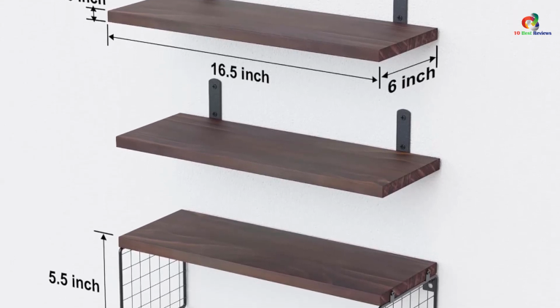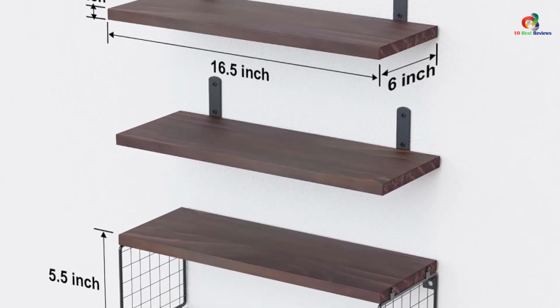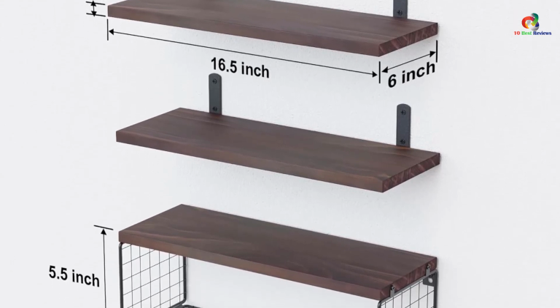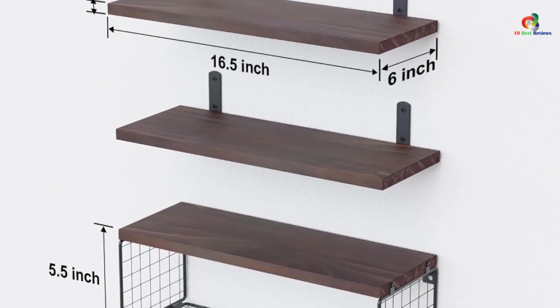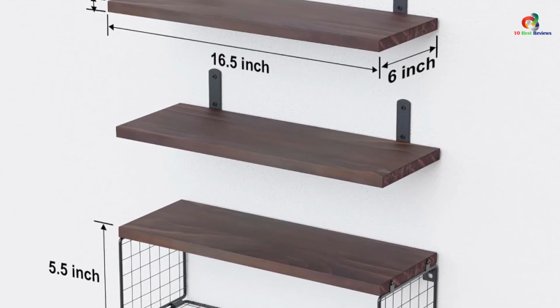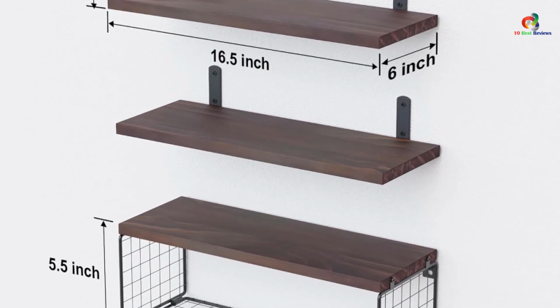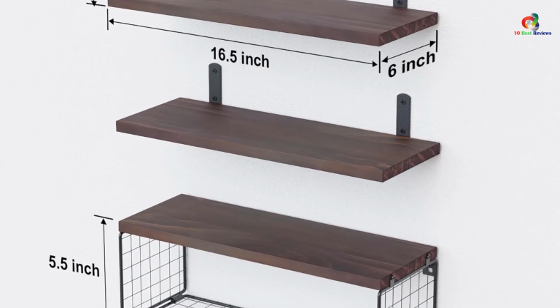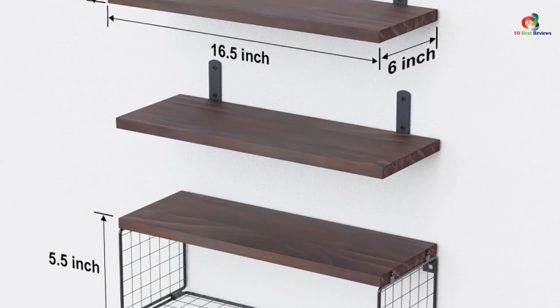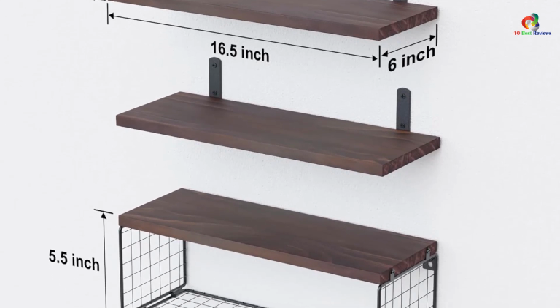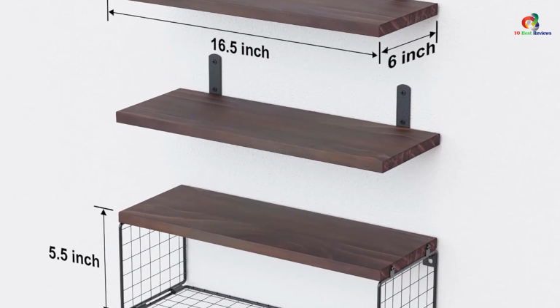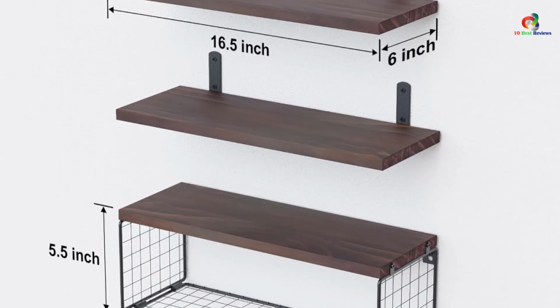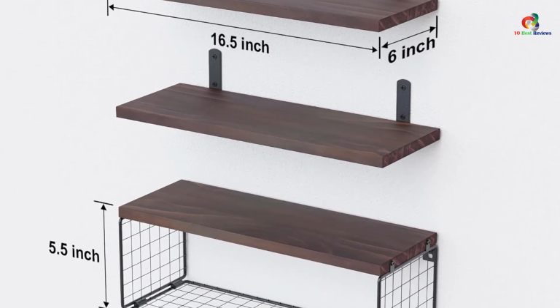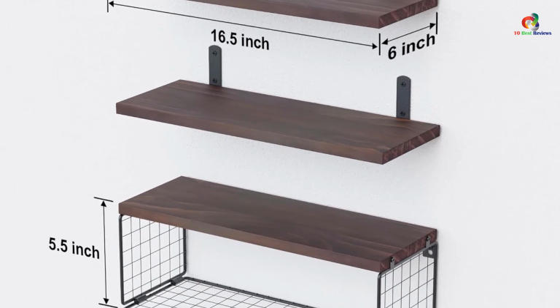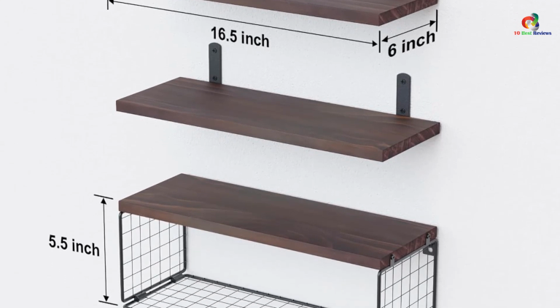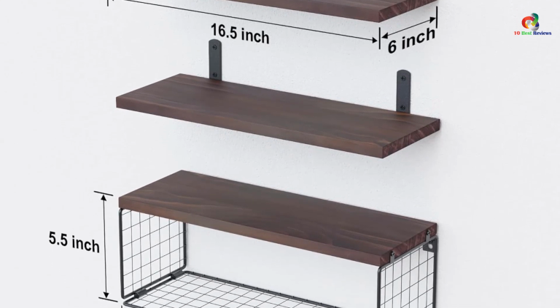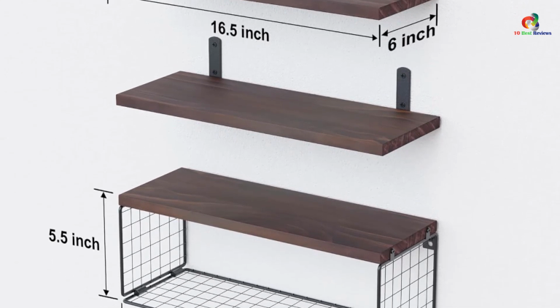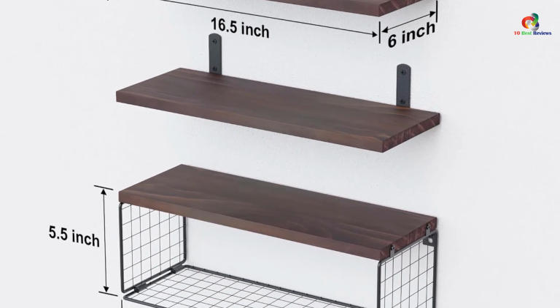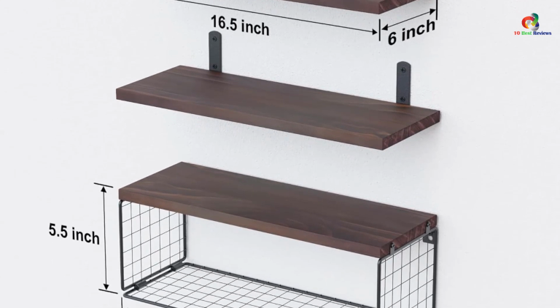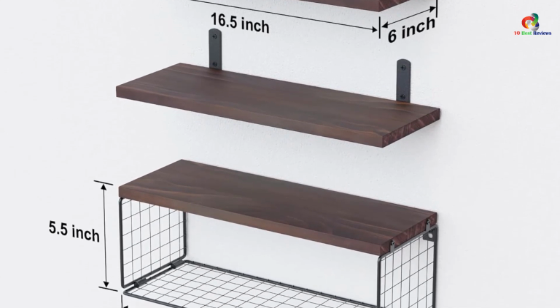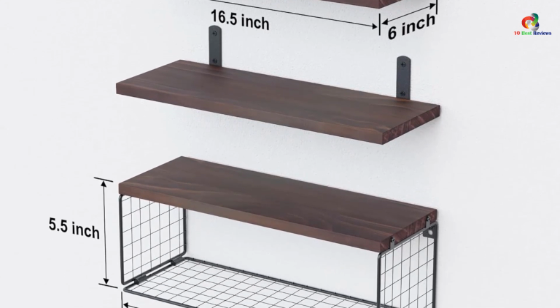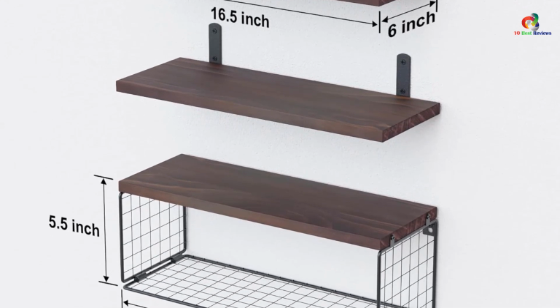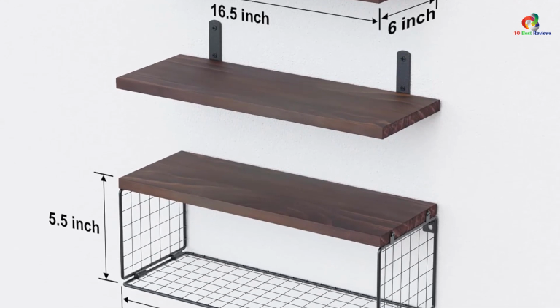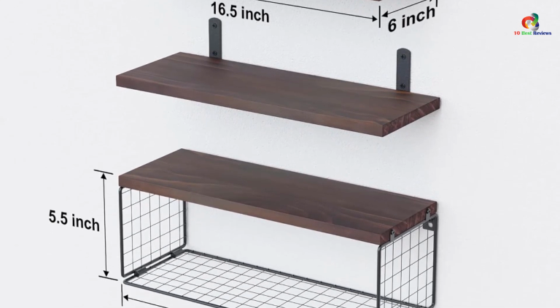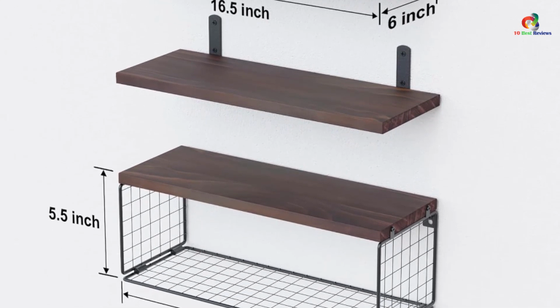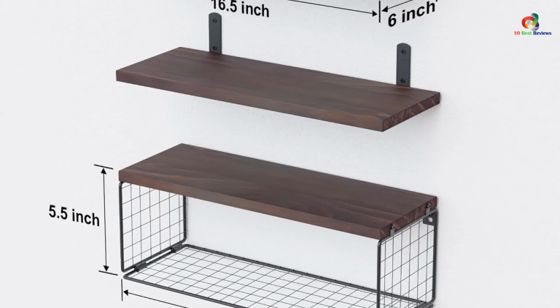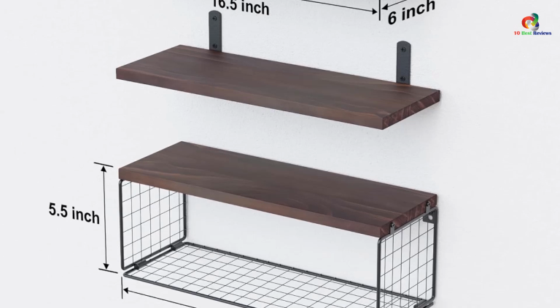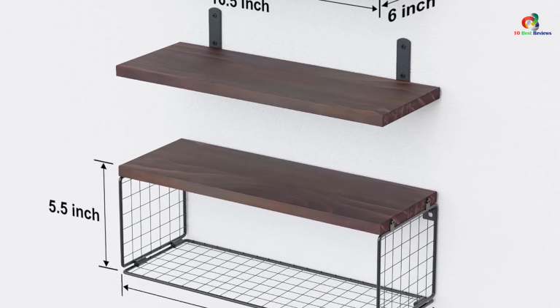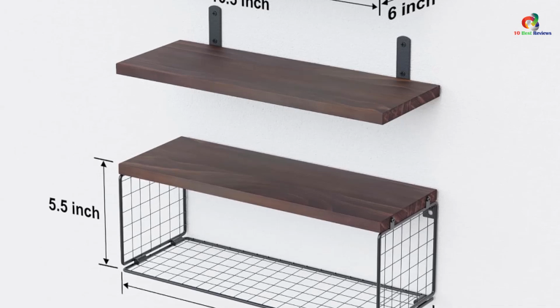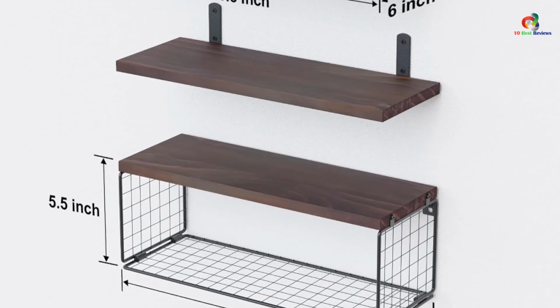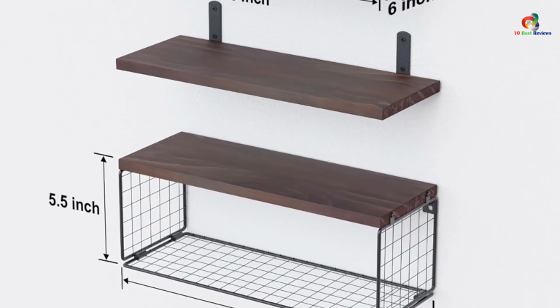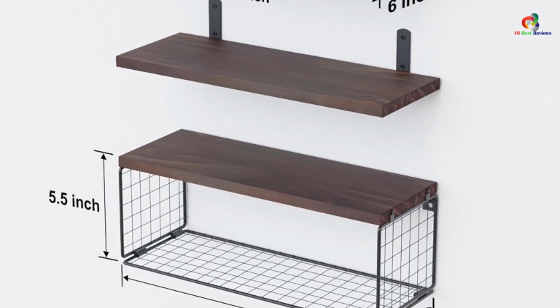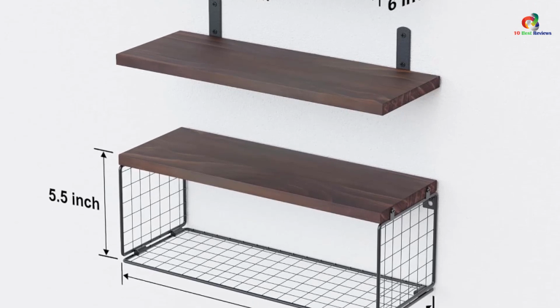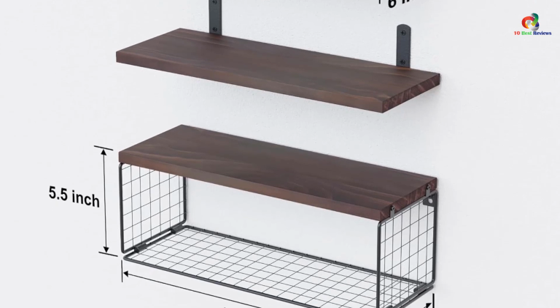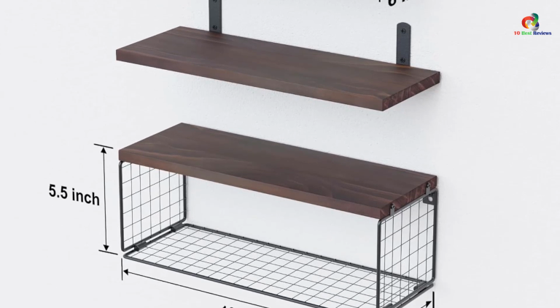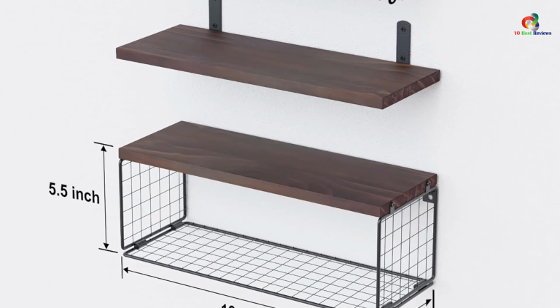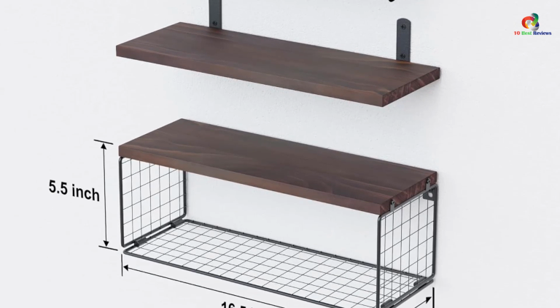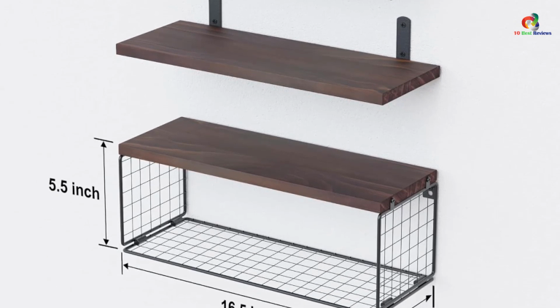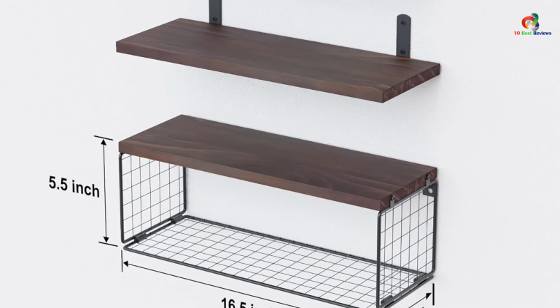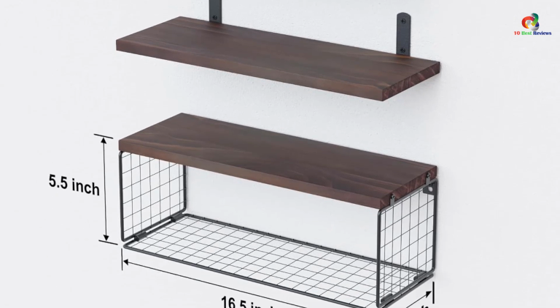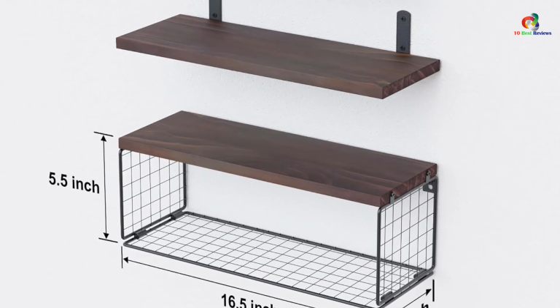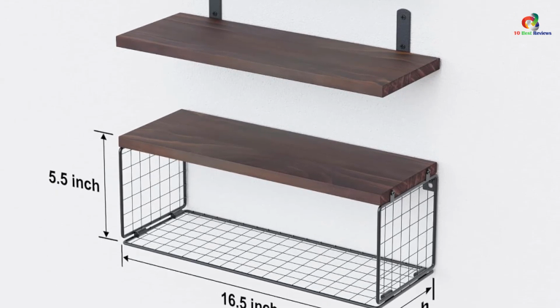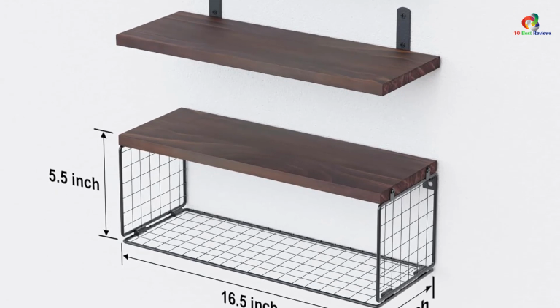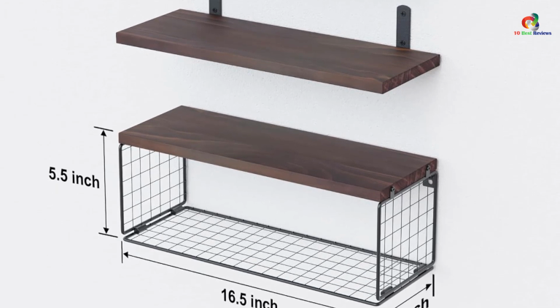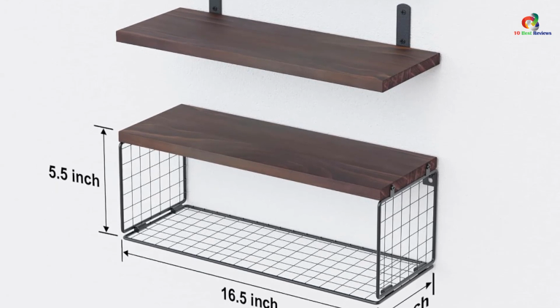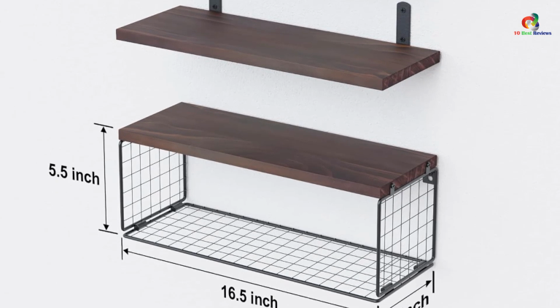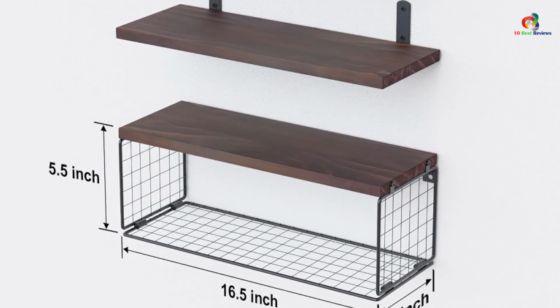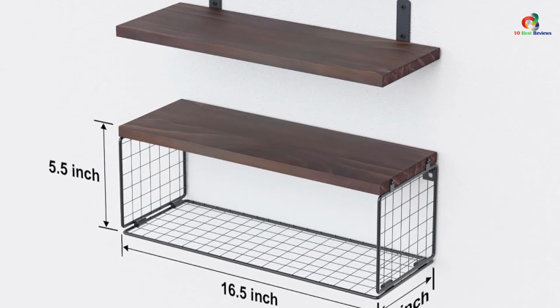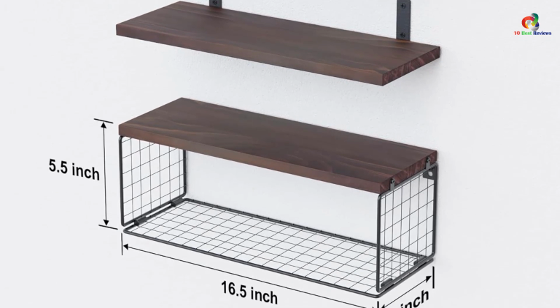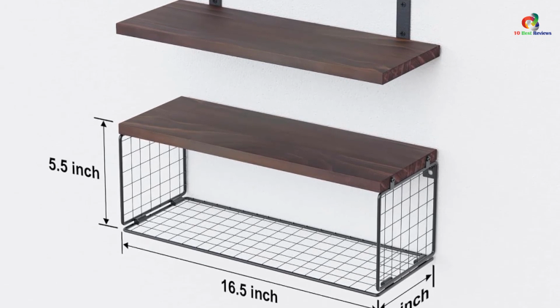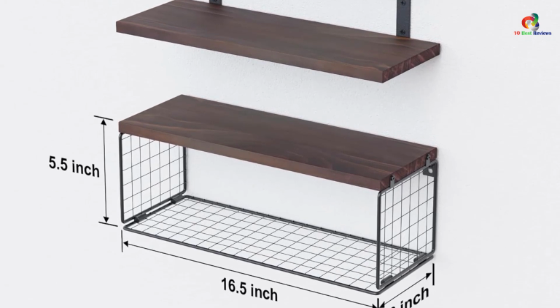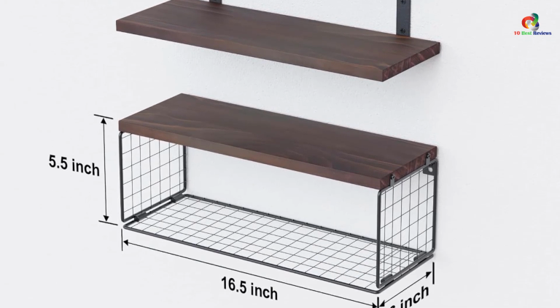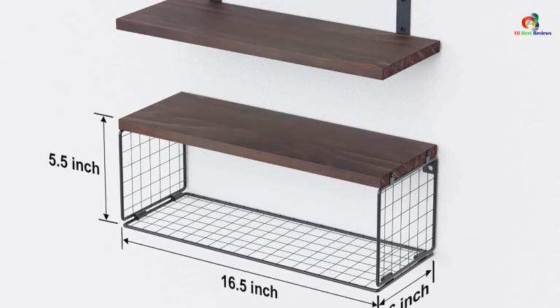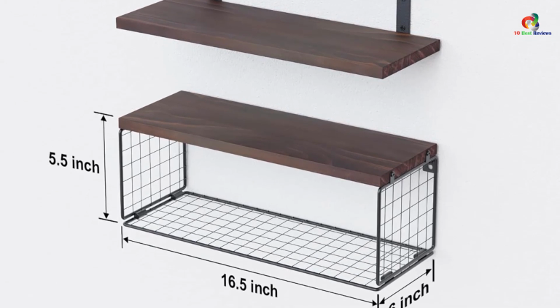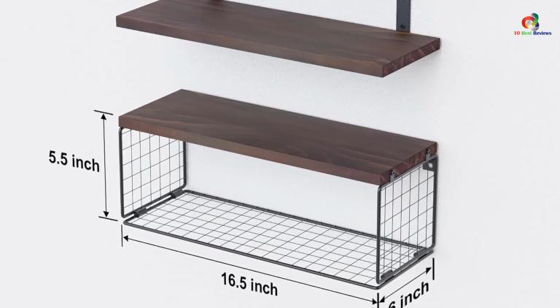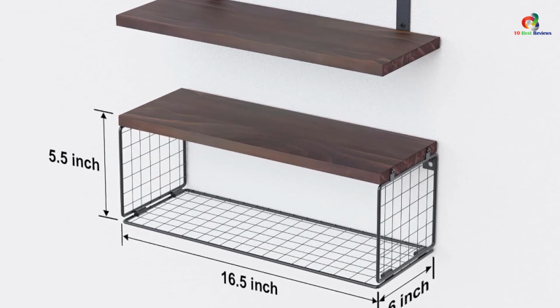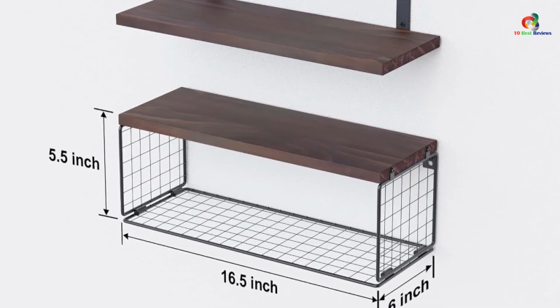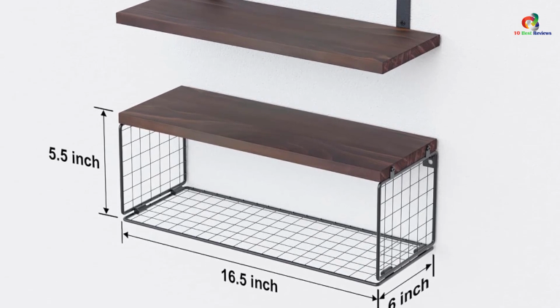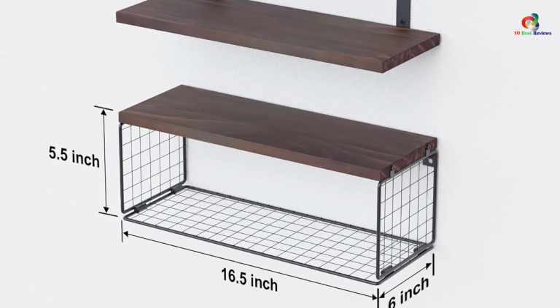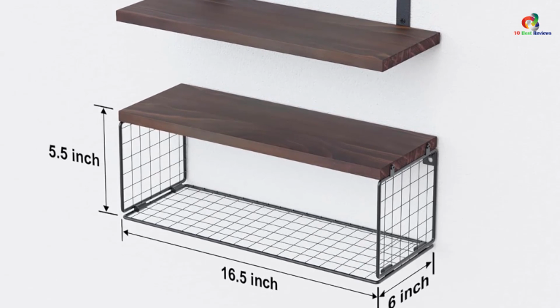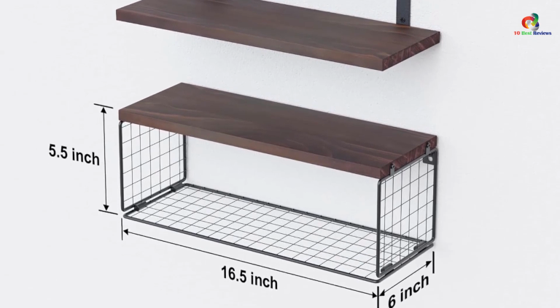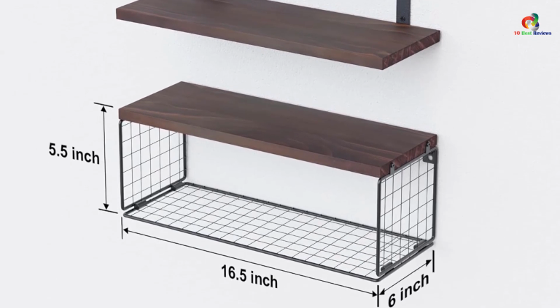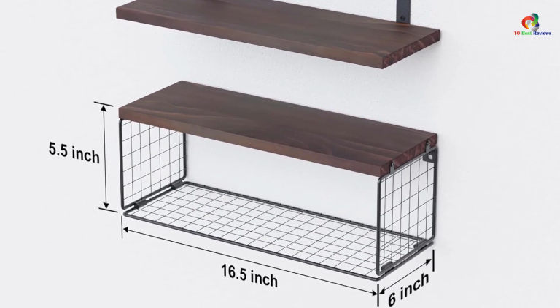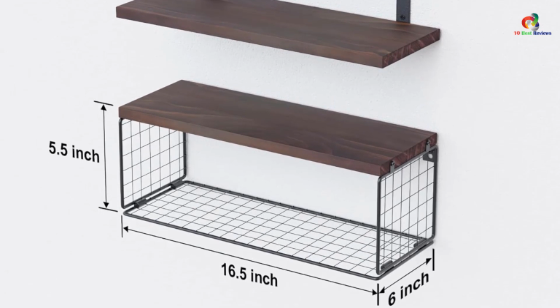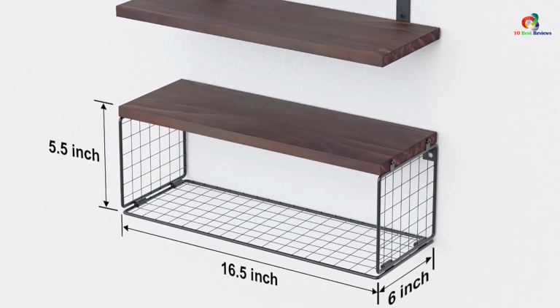Overall, the WOPITUES Bathroom Shelves Over Toilet are a stylish and functional addition to any space.